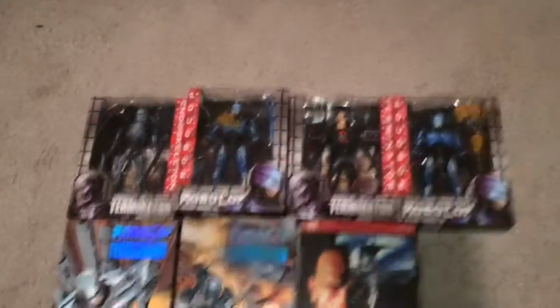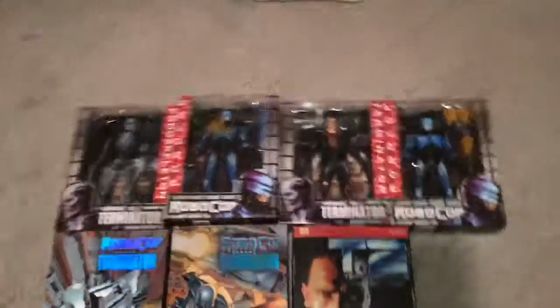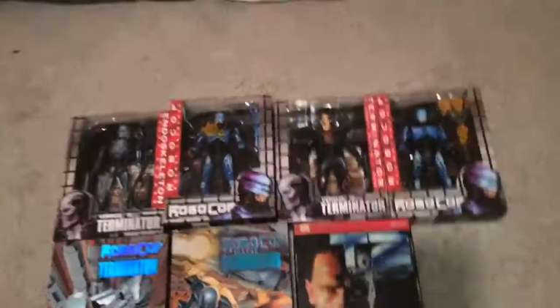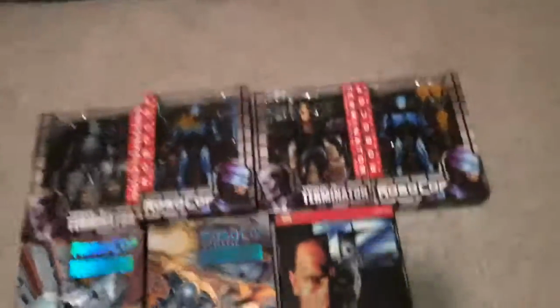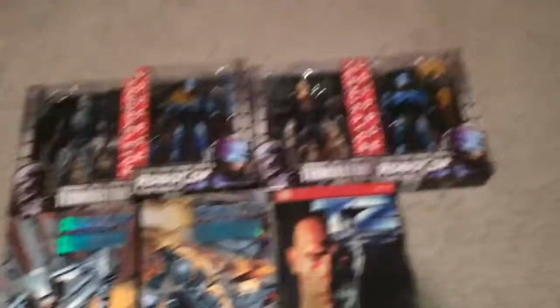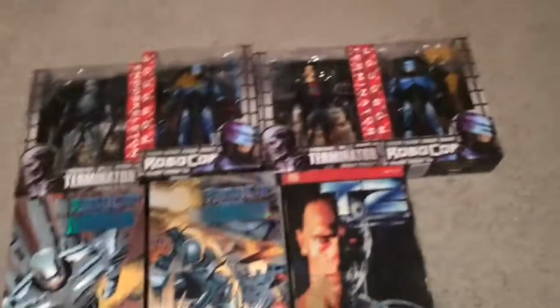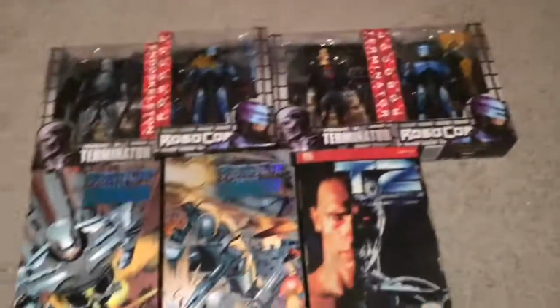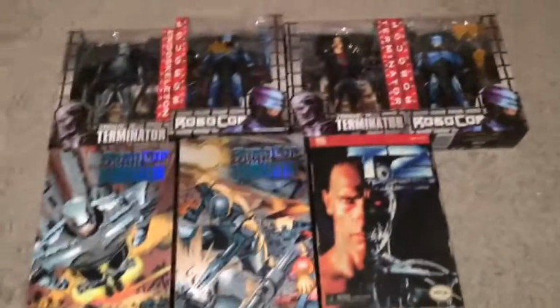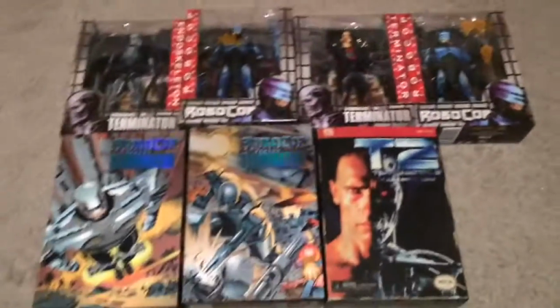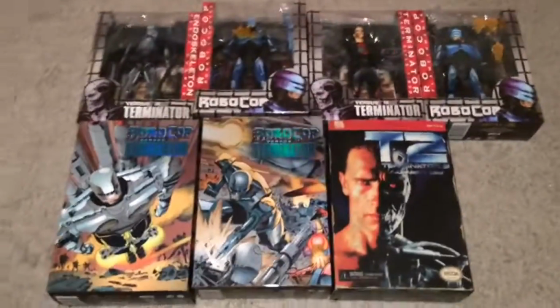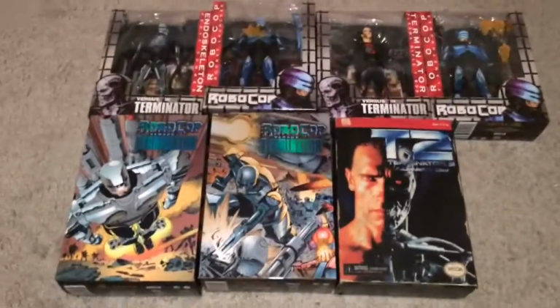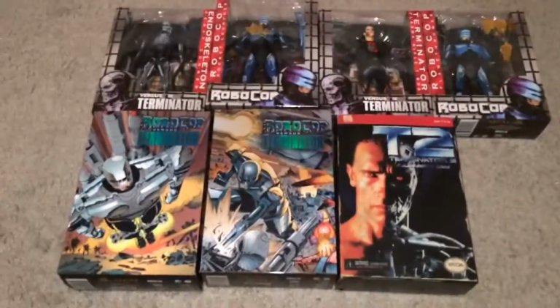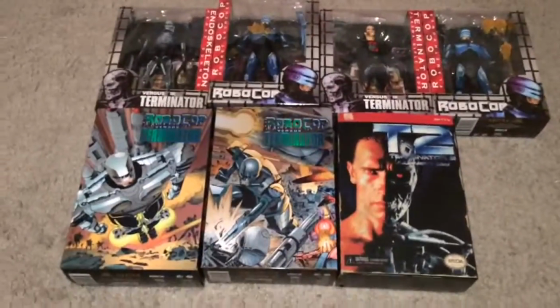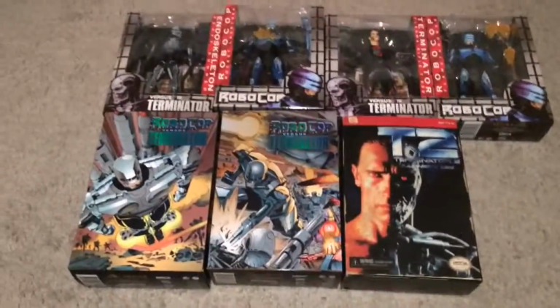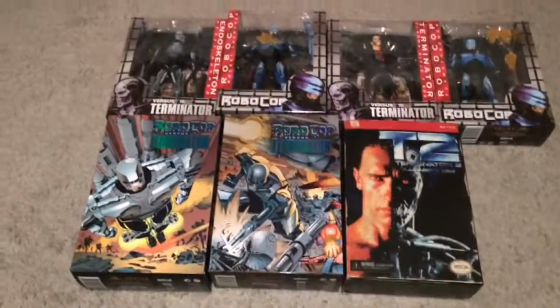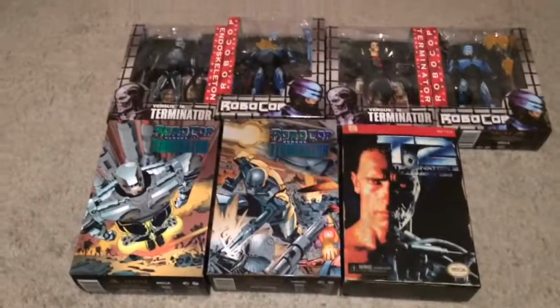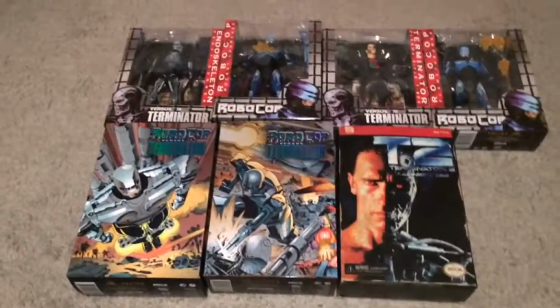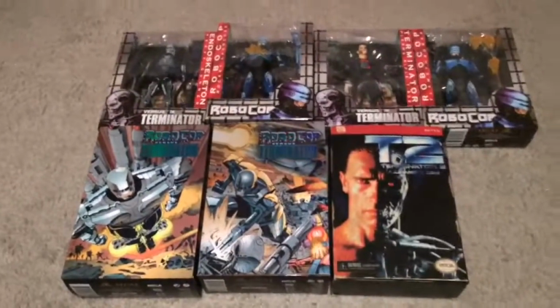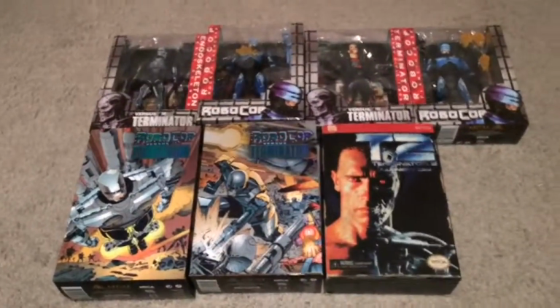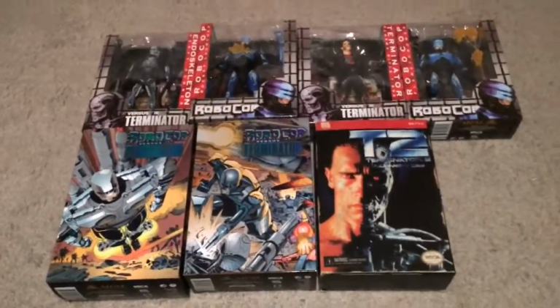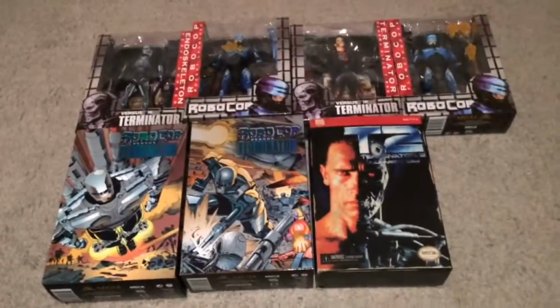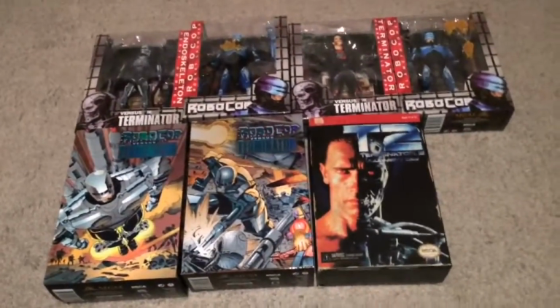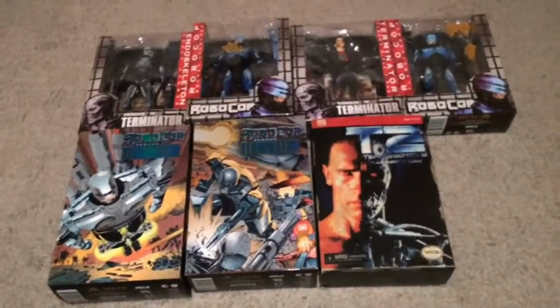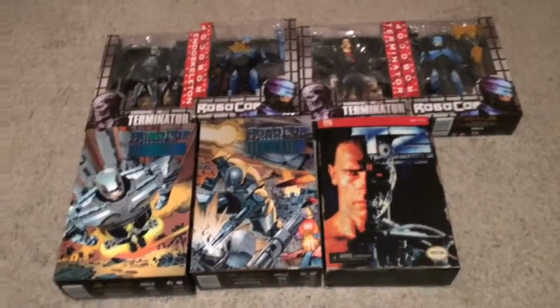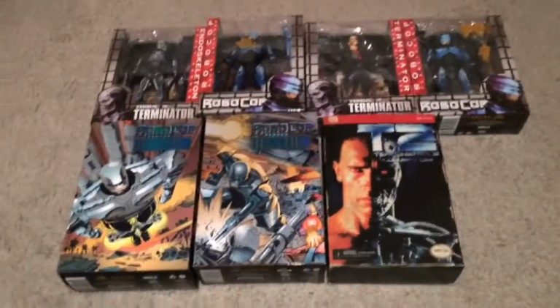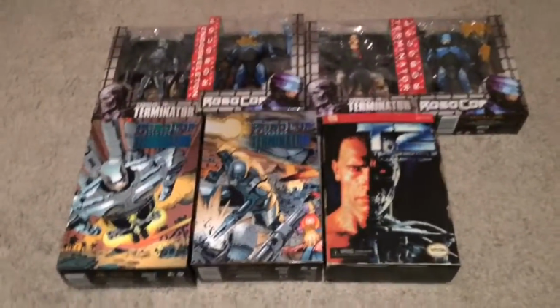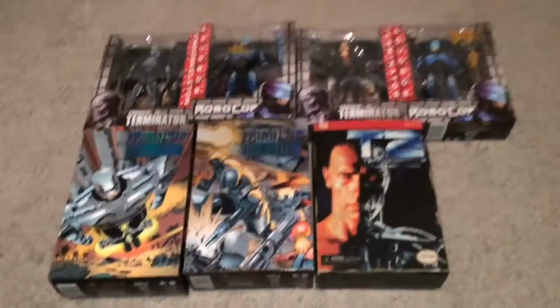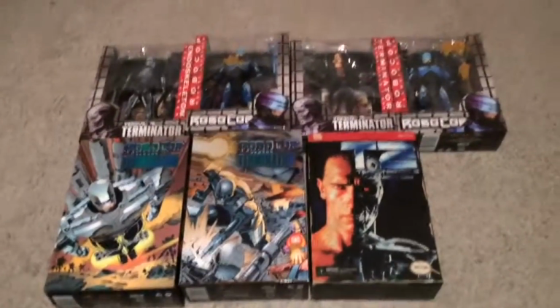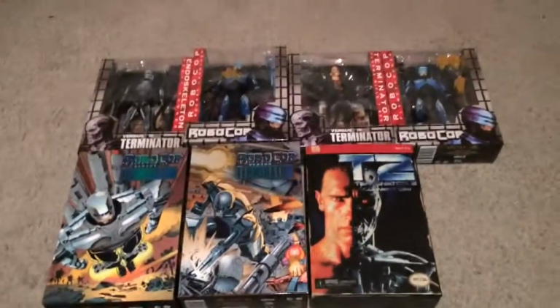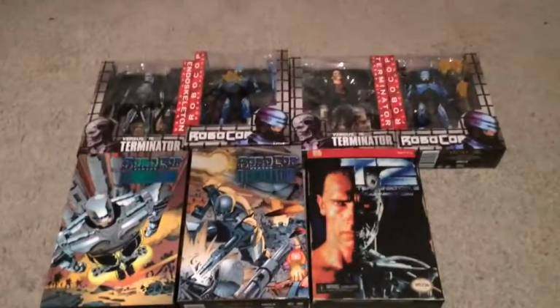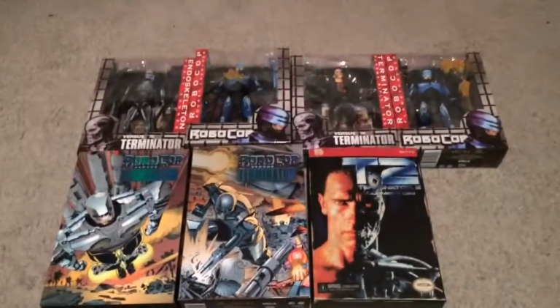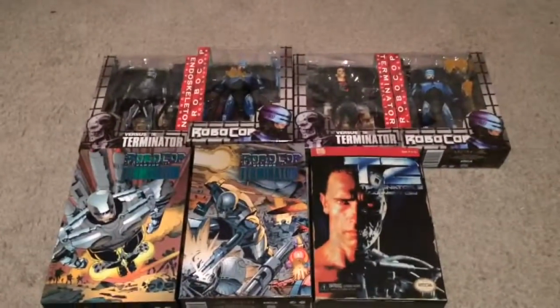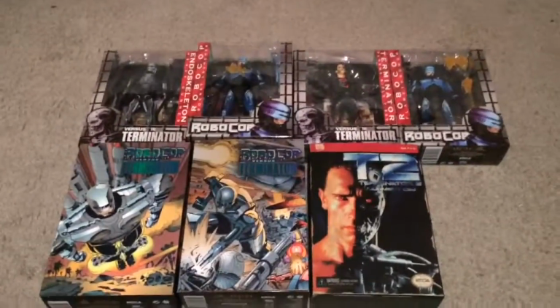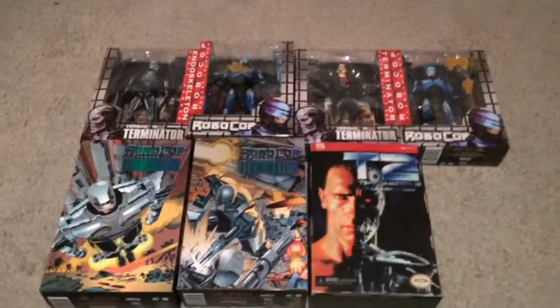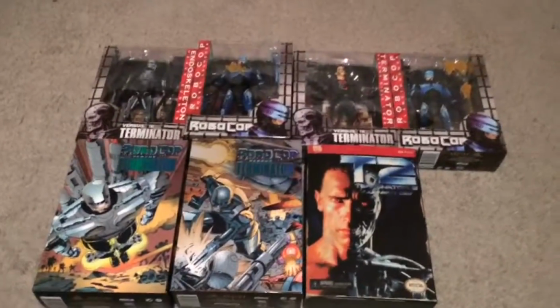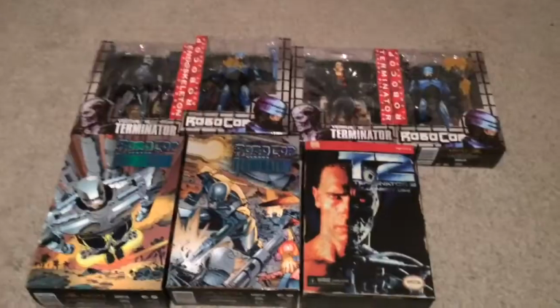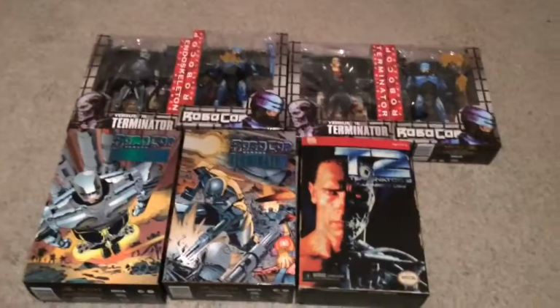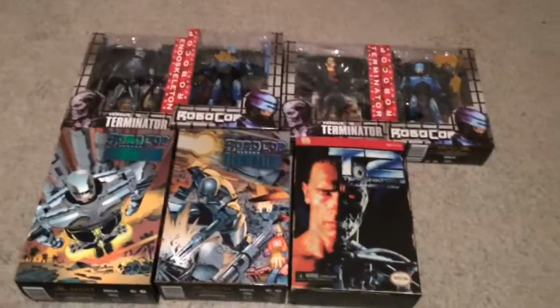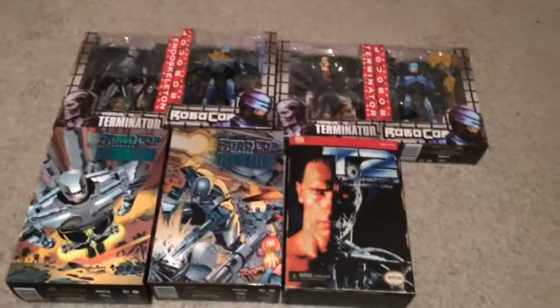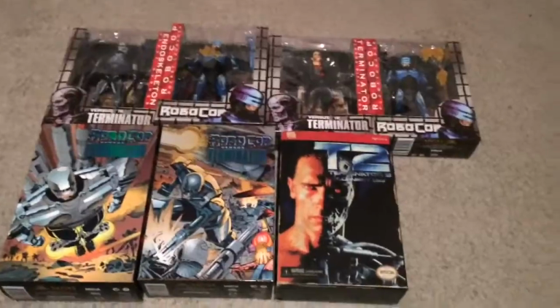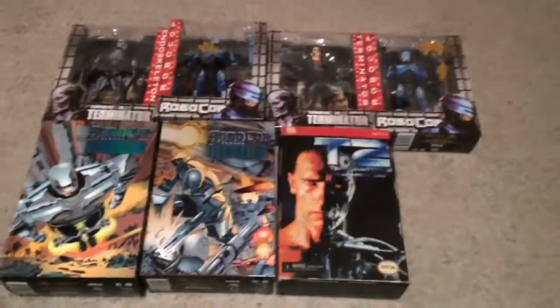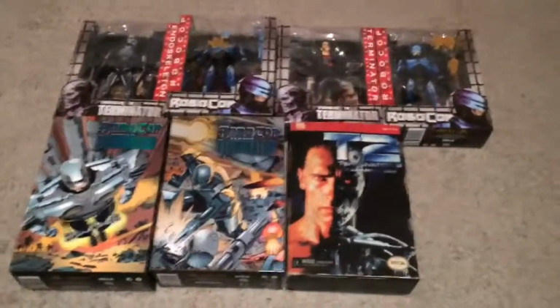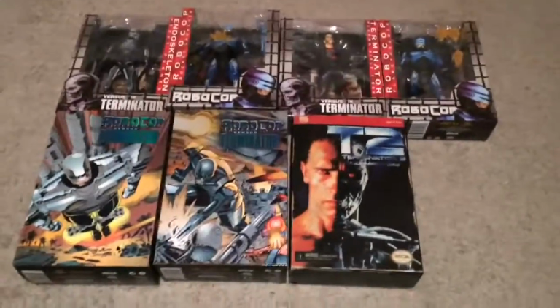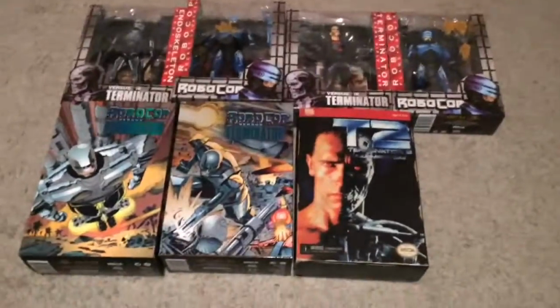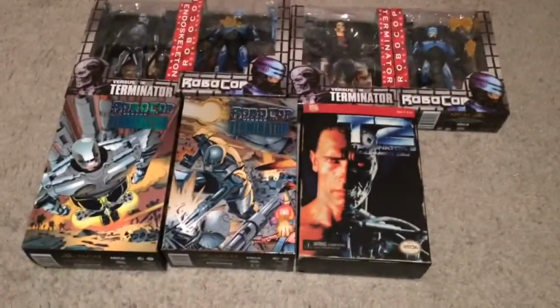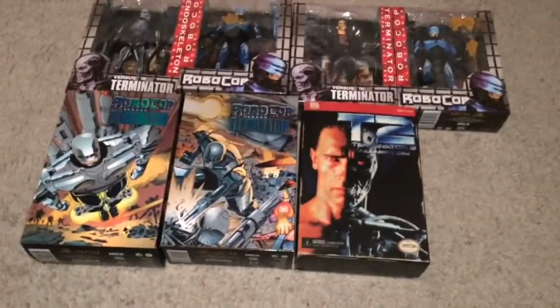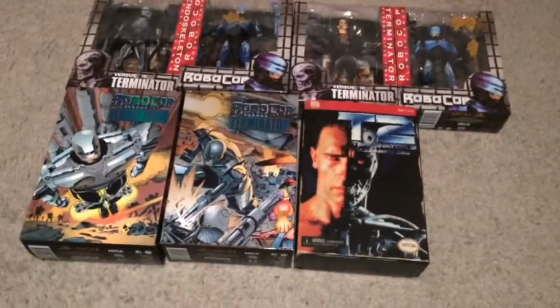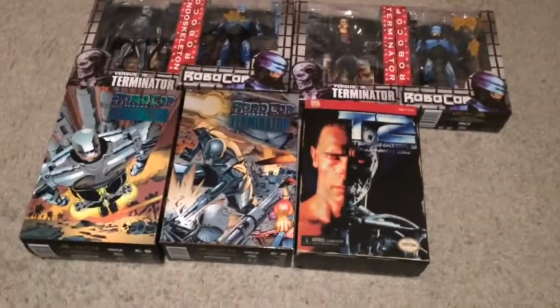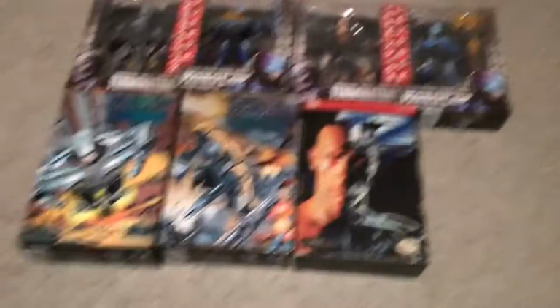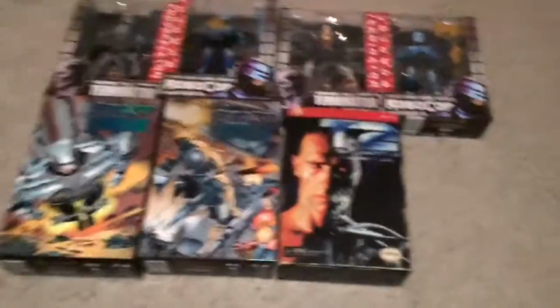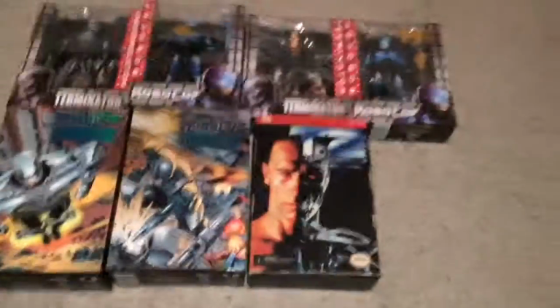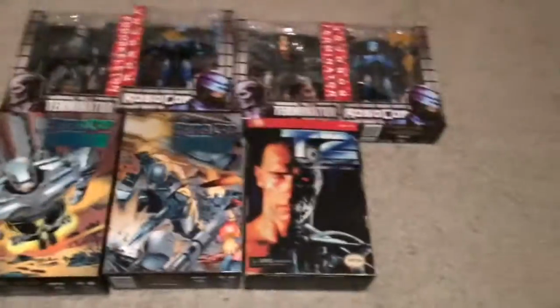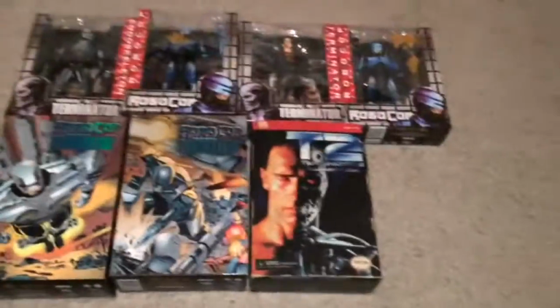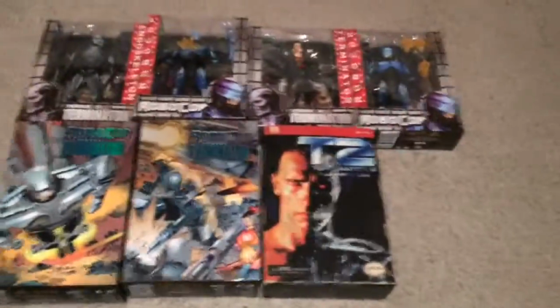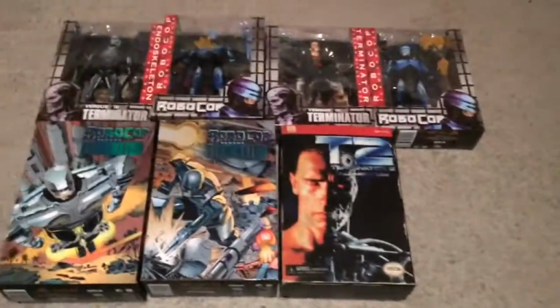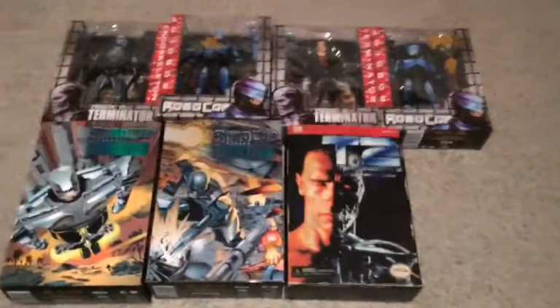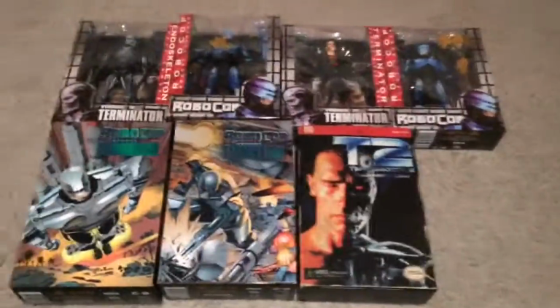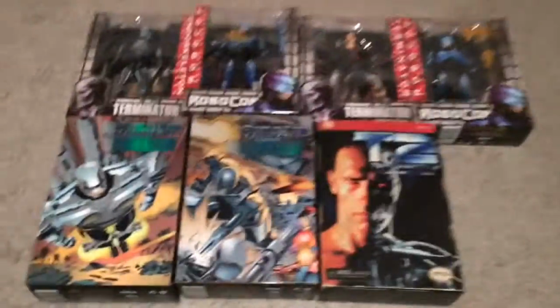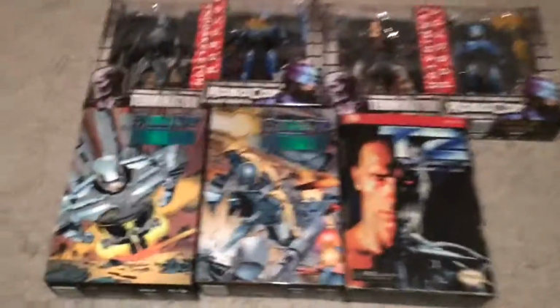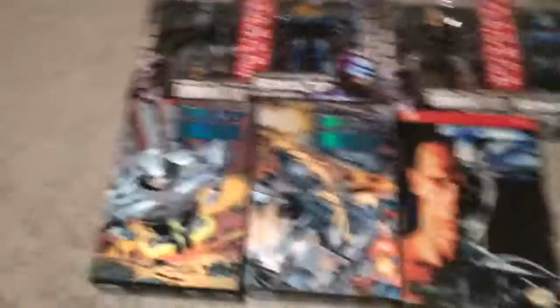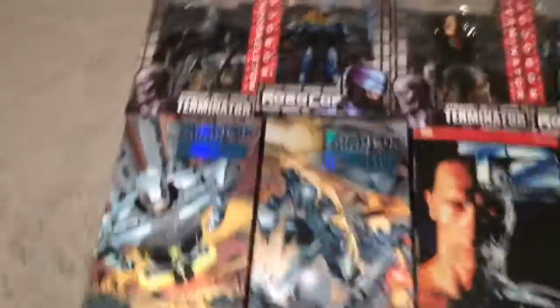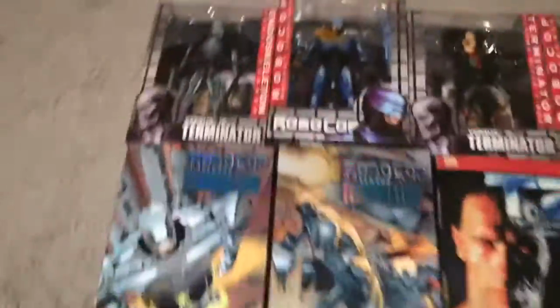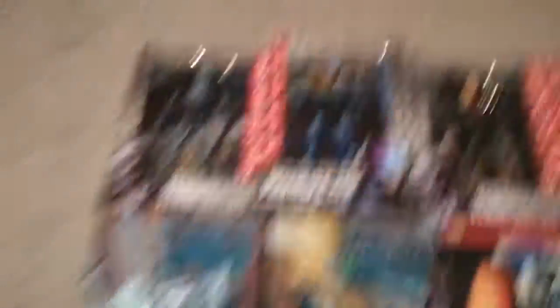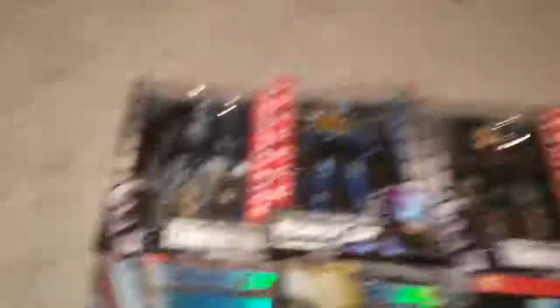Welcome back to AfterSchoolReviews. Today we're having a look at the haul video part two. It took a little while to get here — it's Wednesday, so it took a little longer than I anticipated.